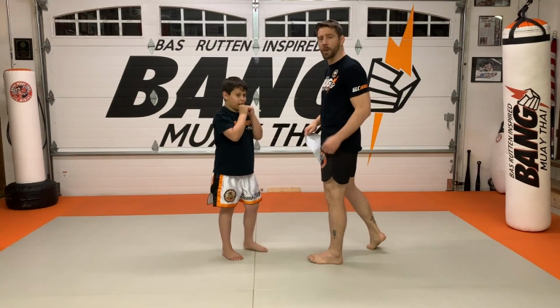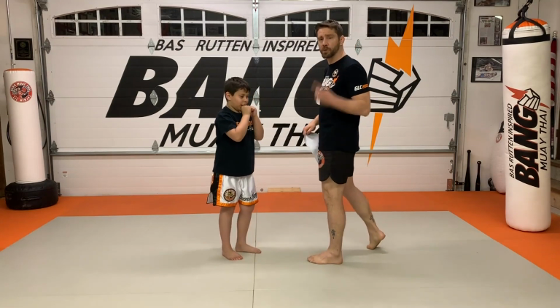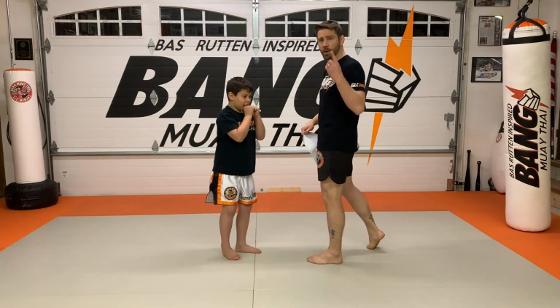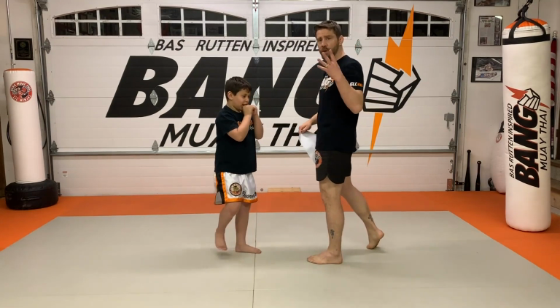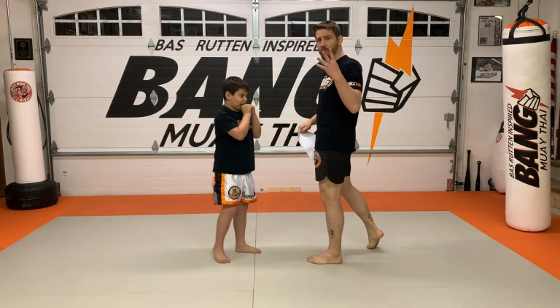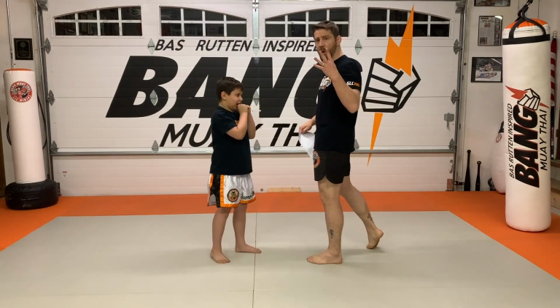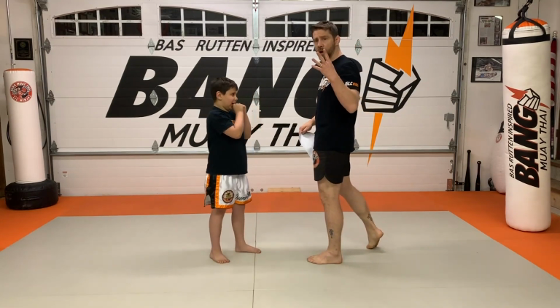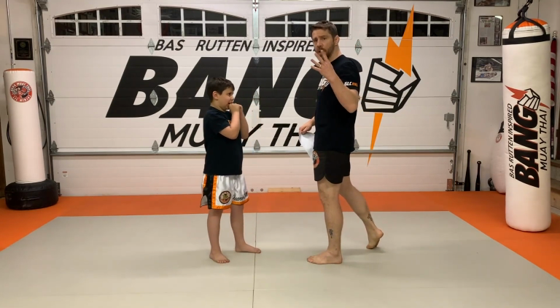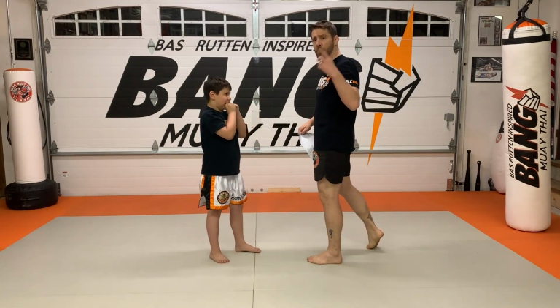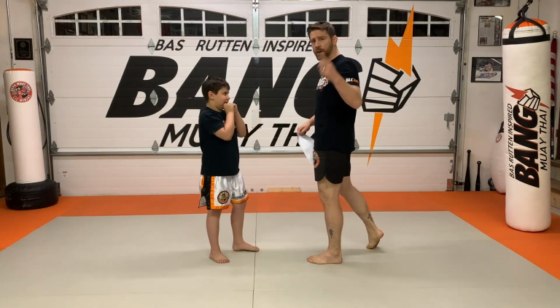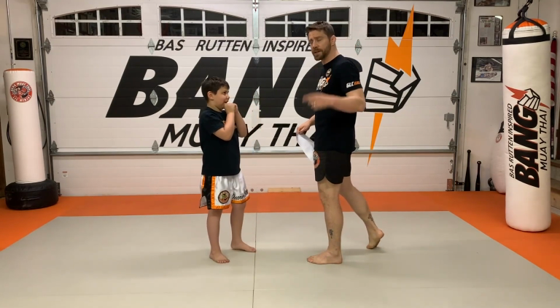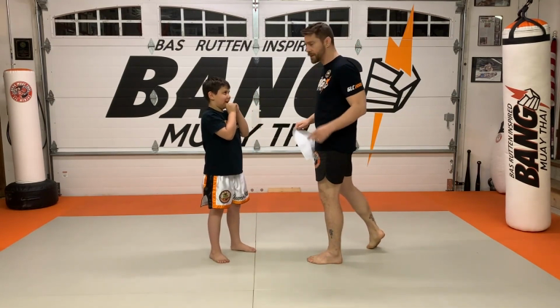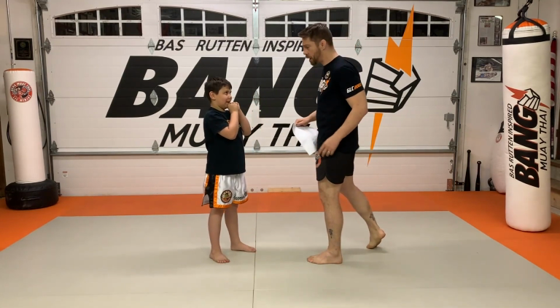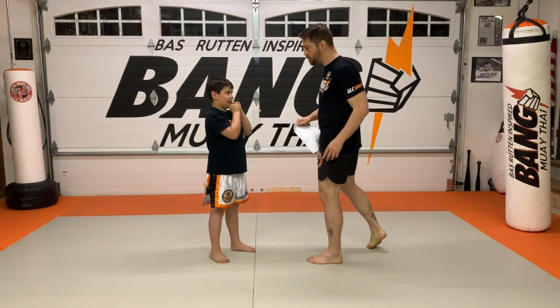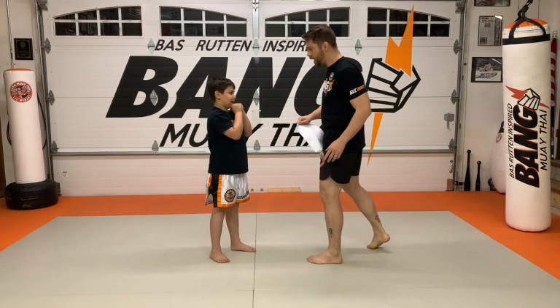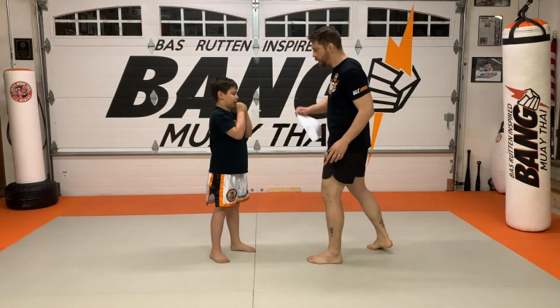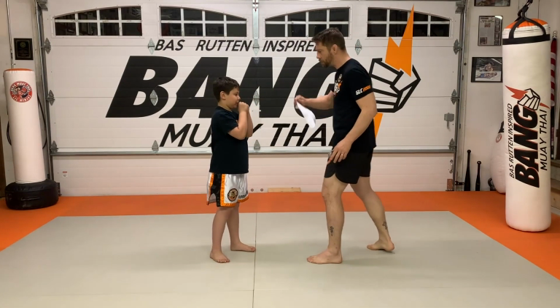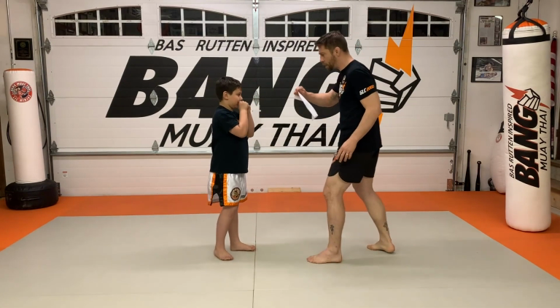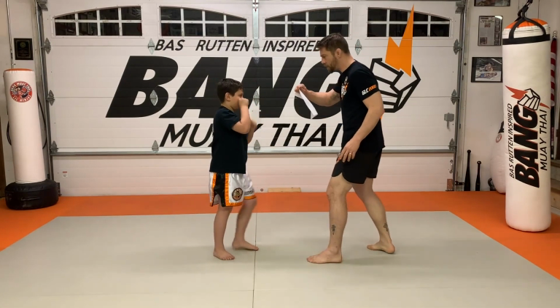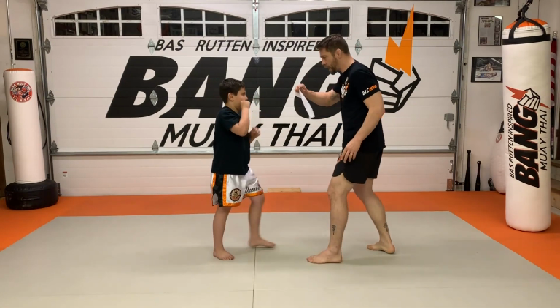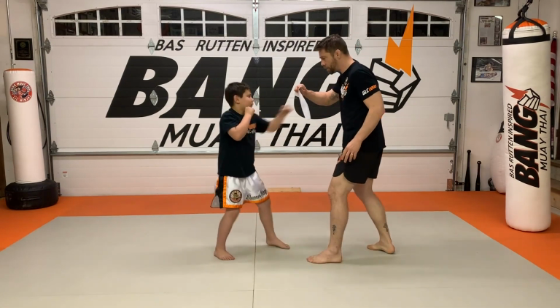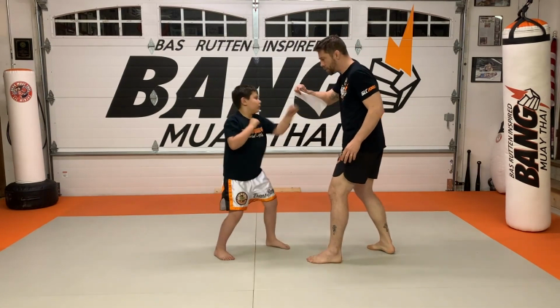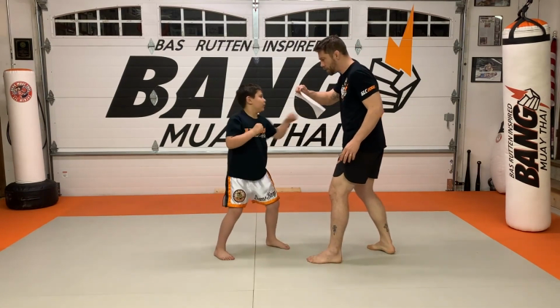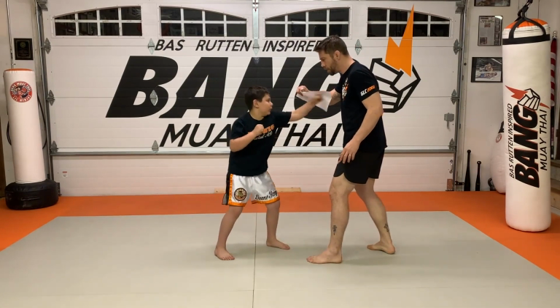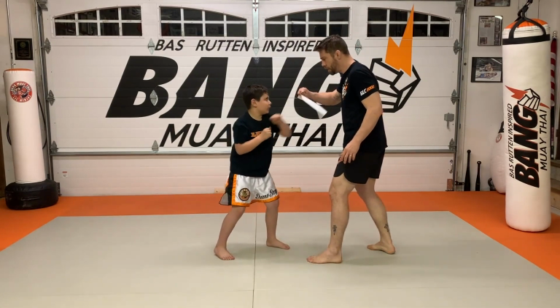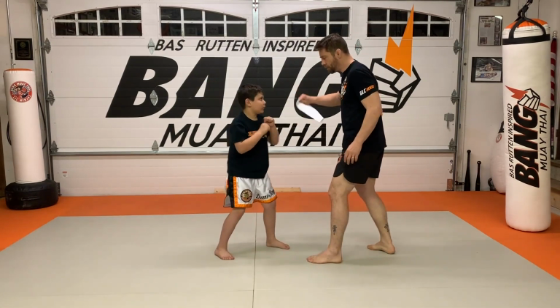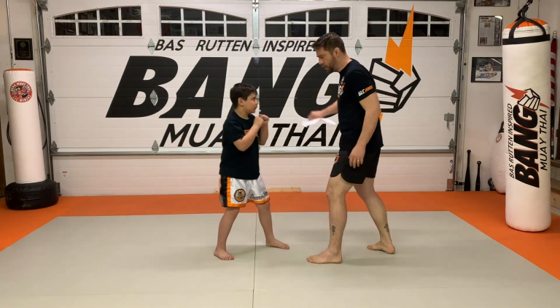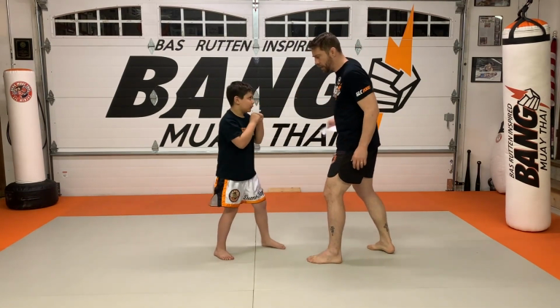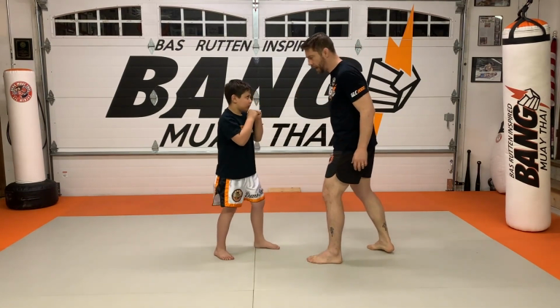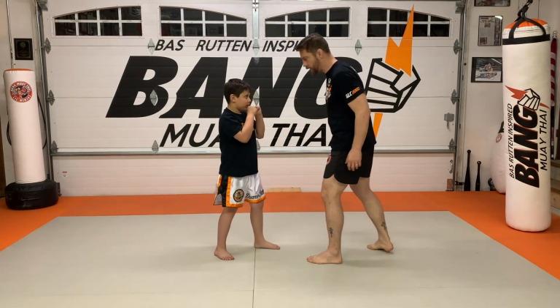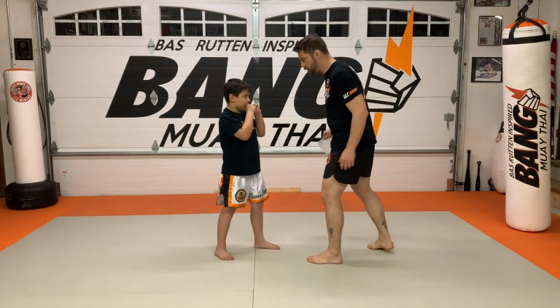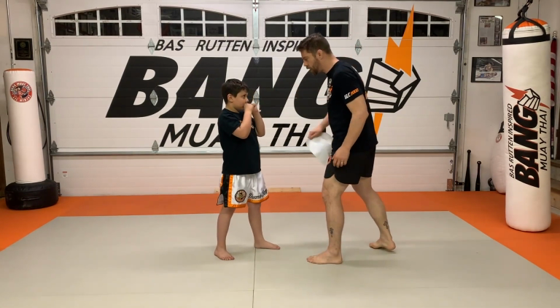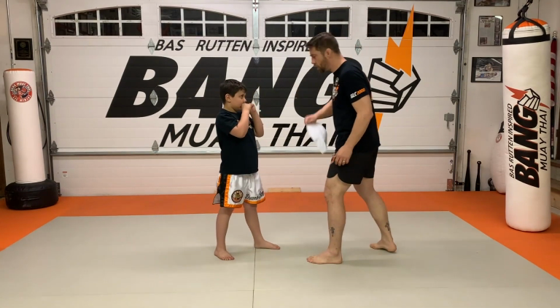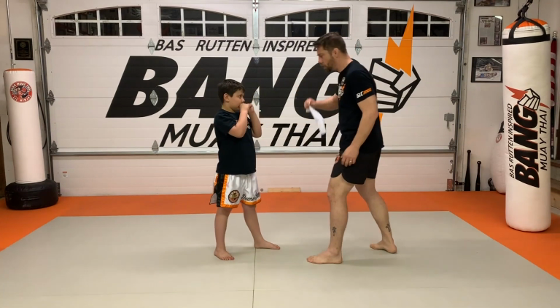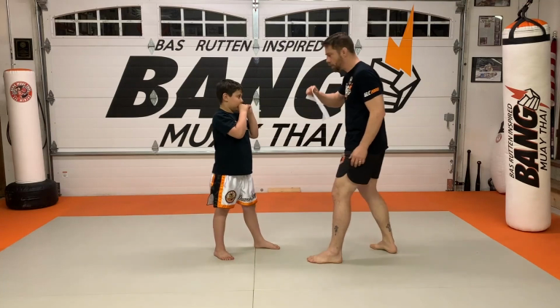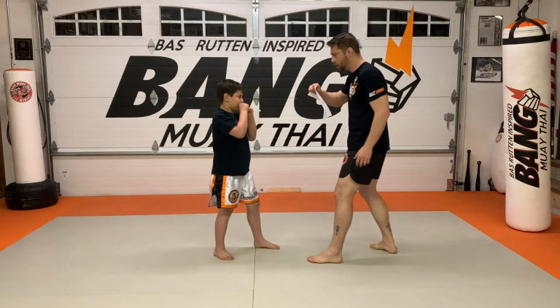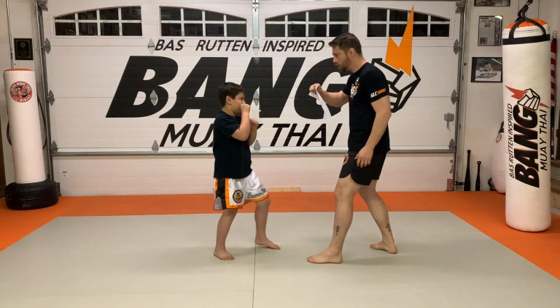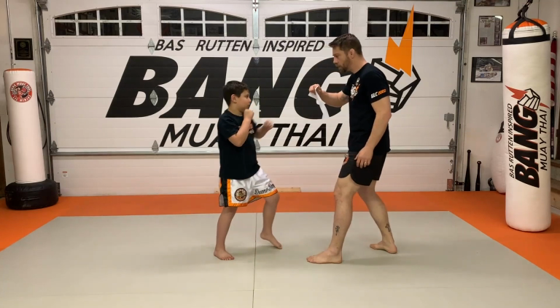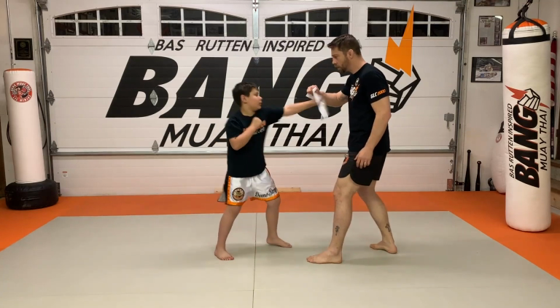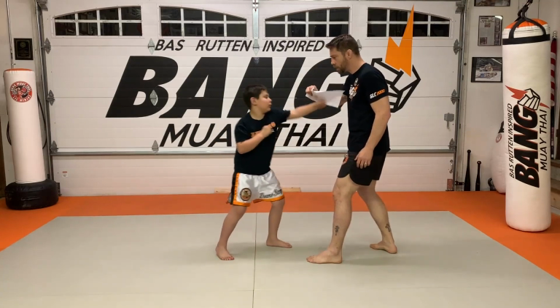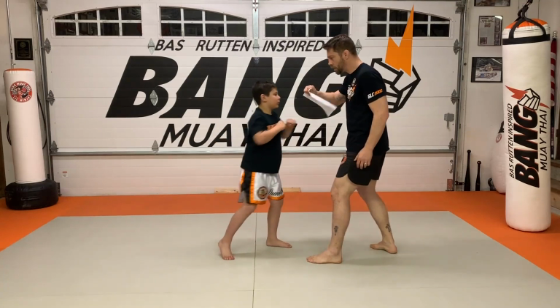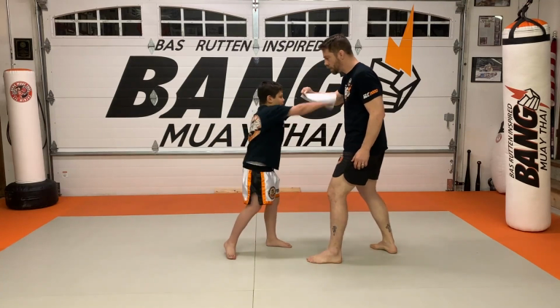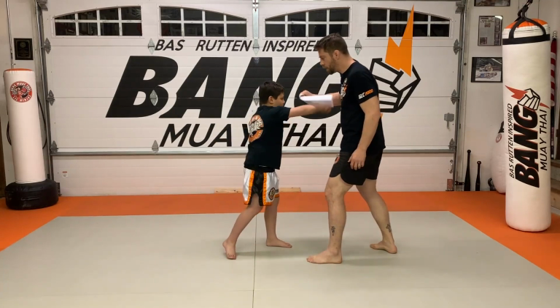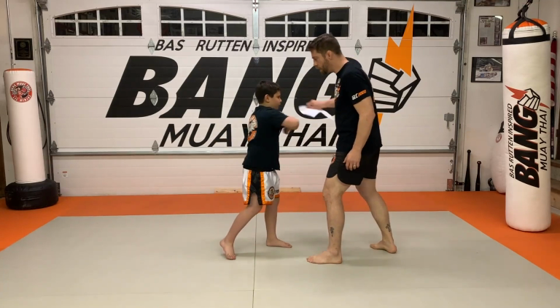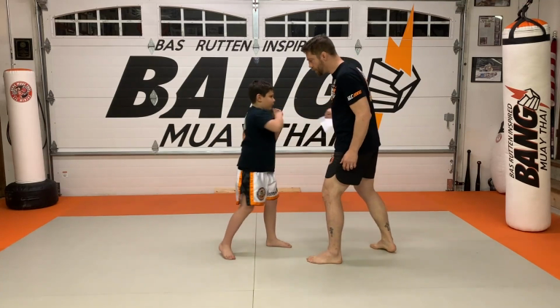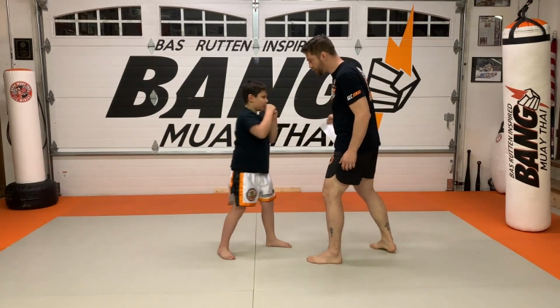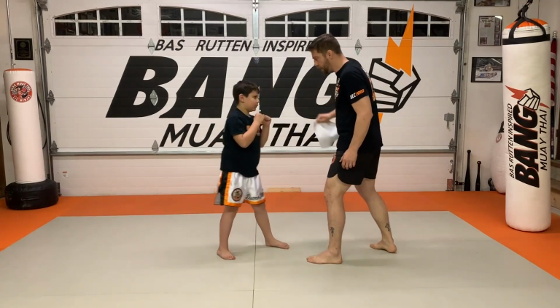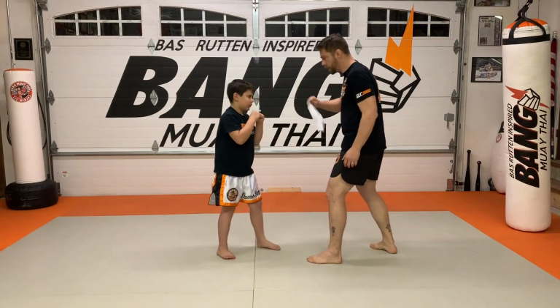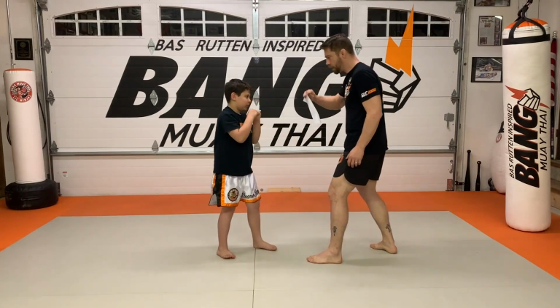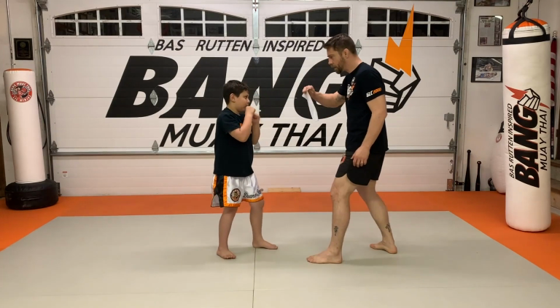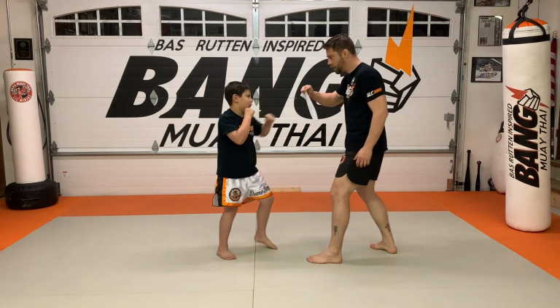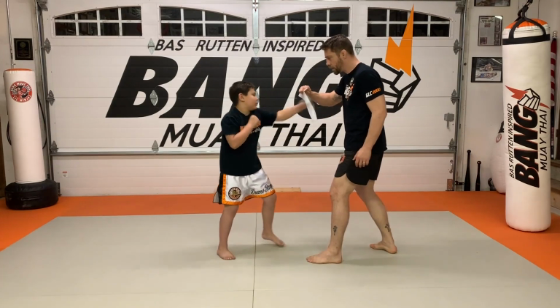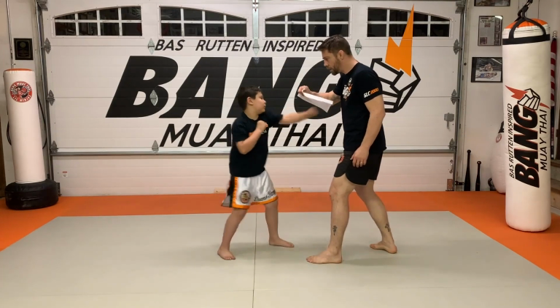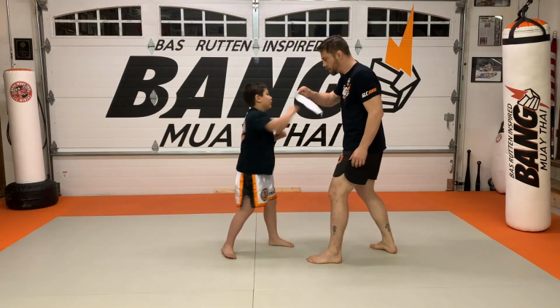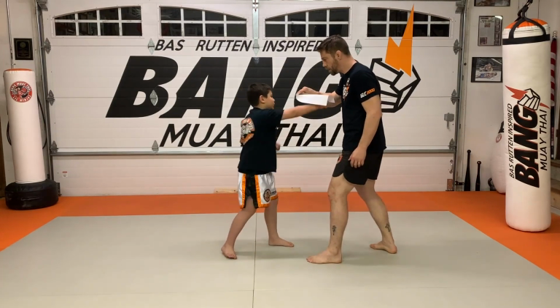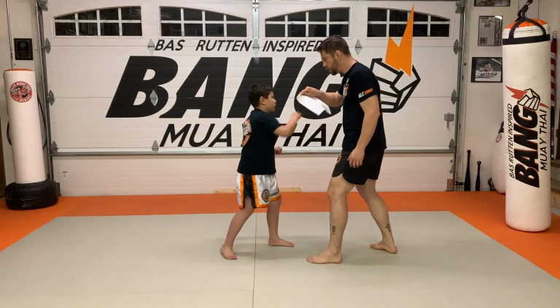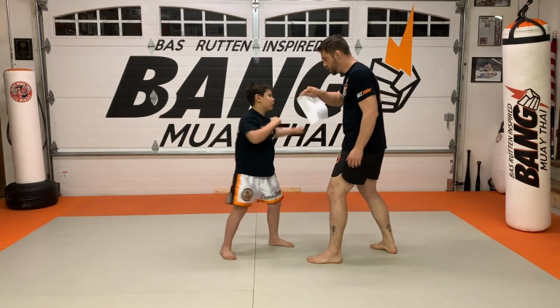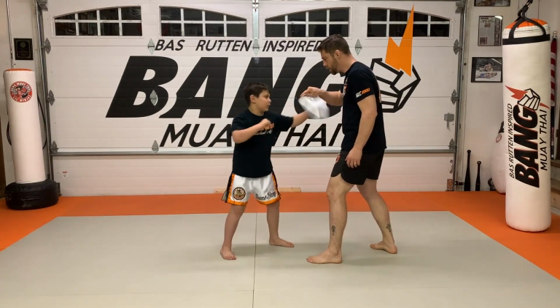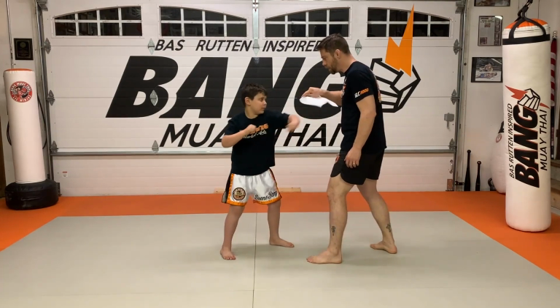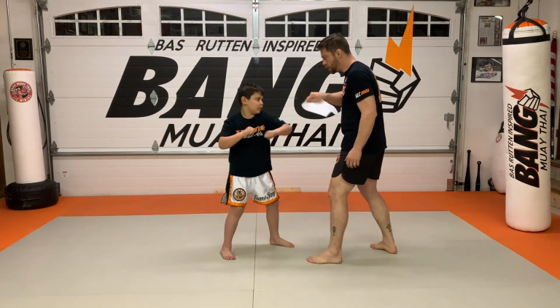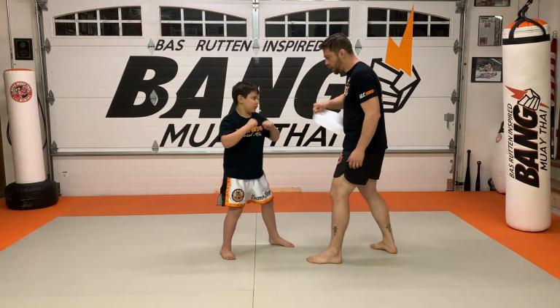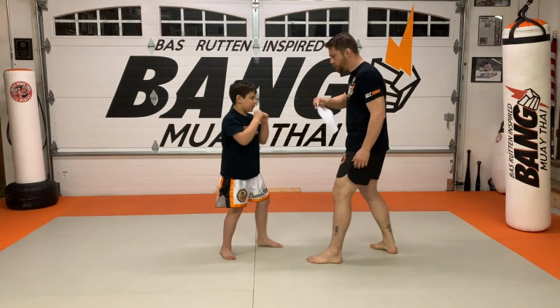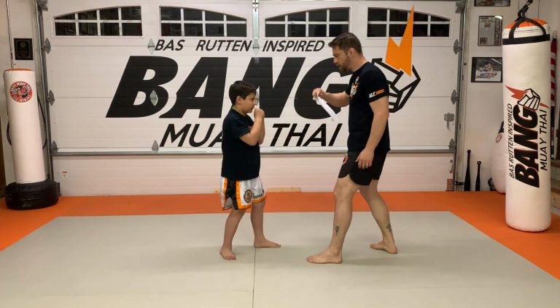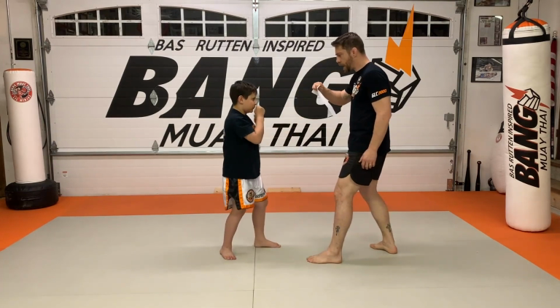So it comes one through four plus the double jab. Double jab. Very nice. Two. Three. Double jab.